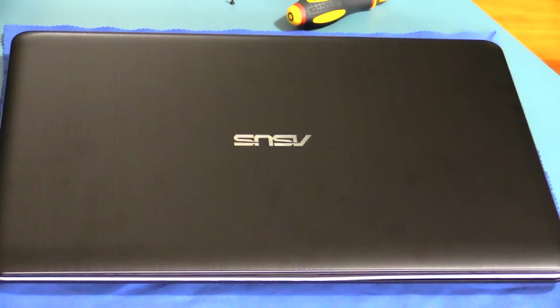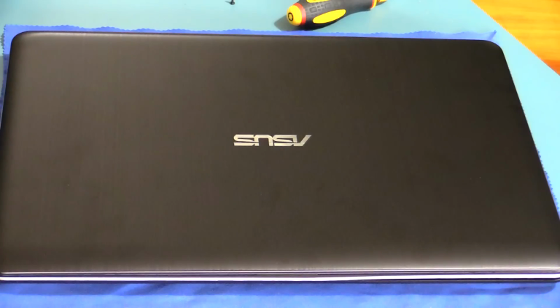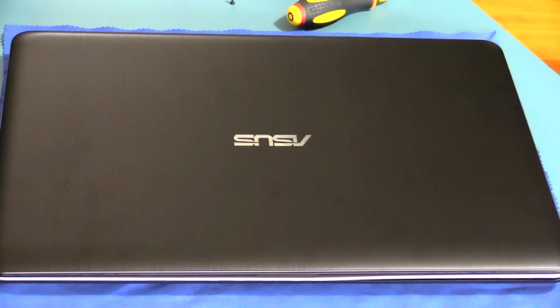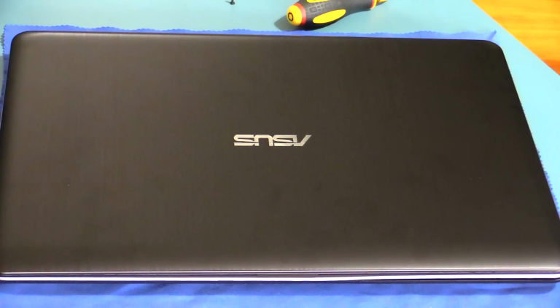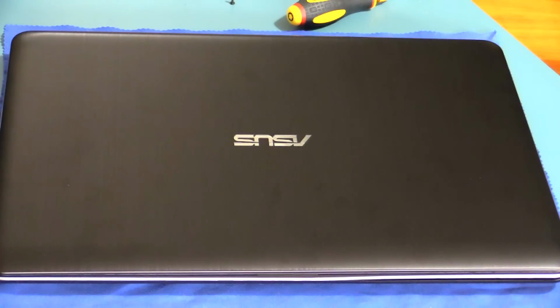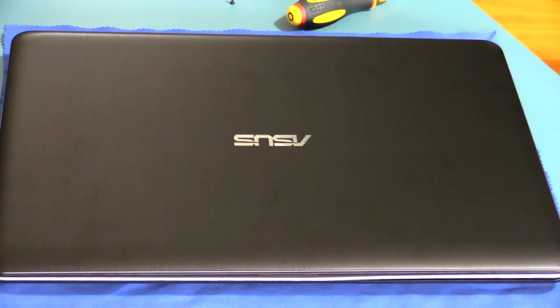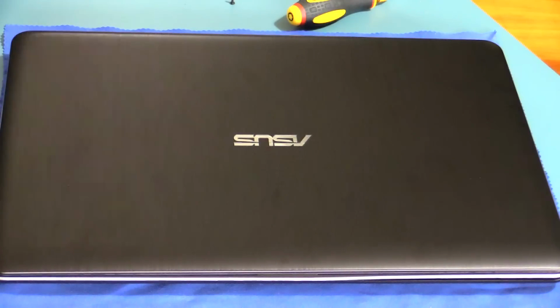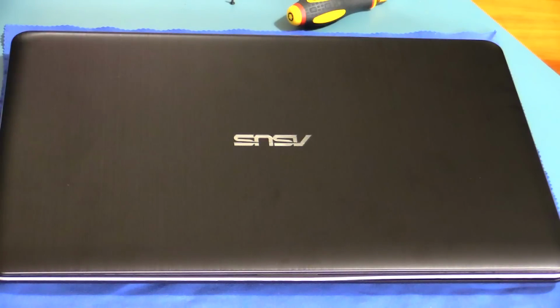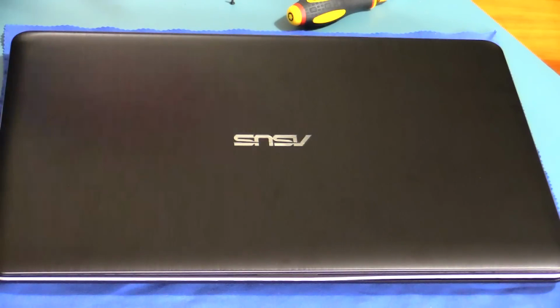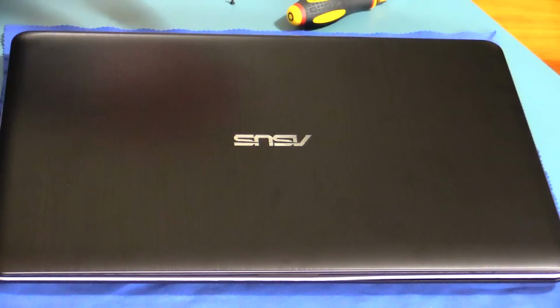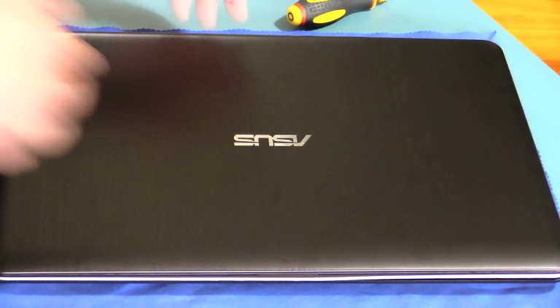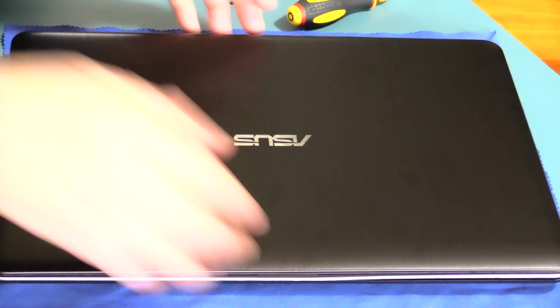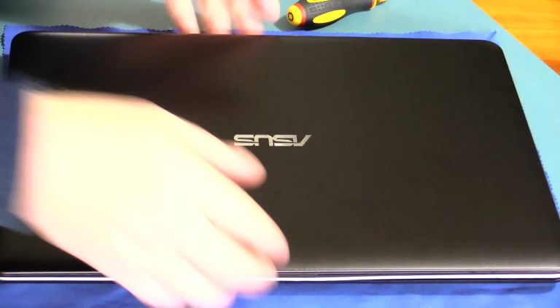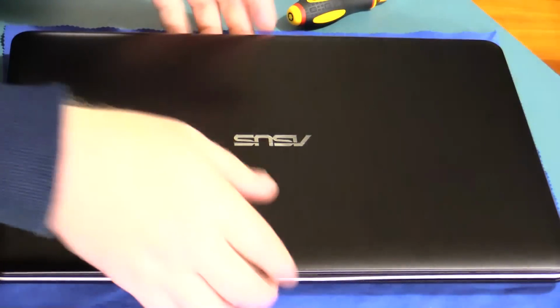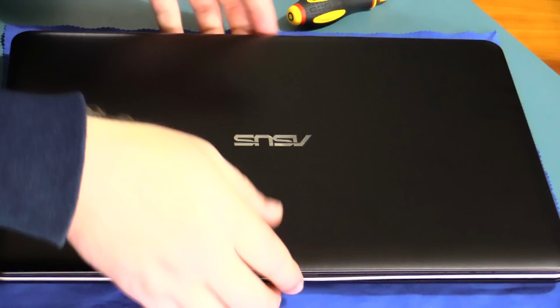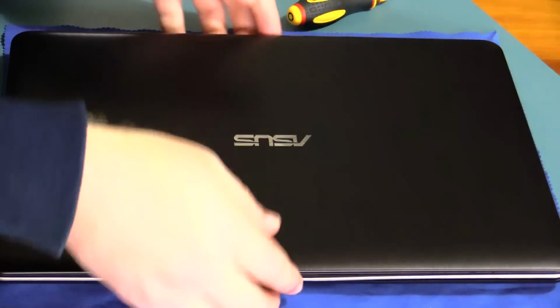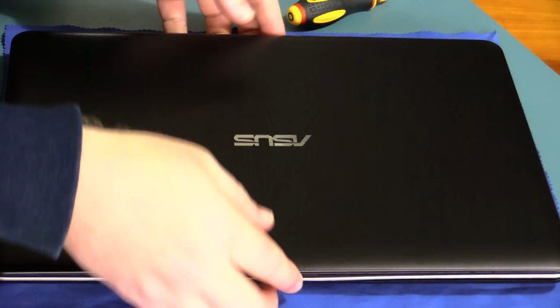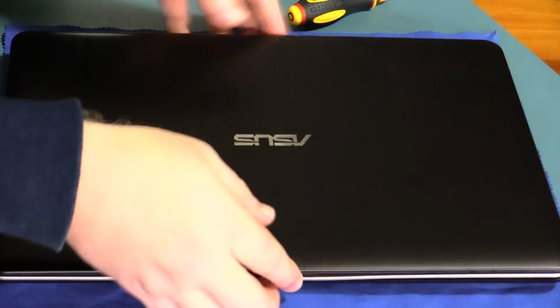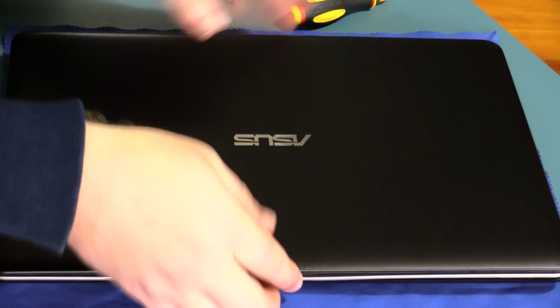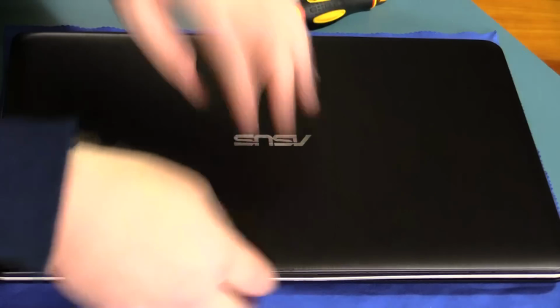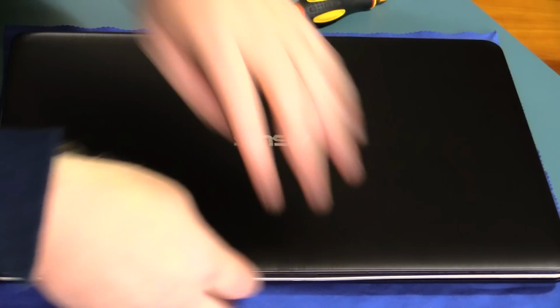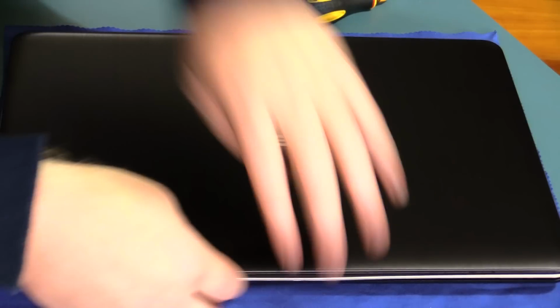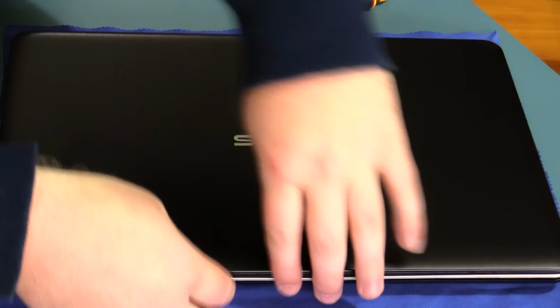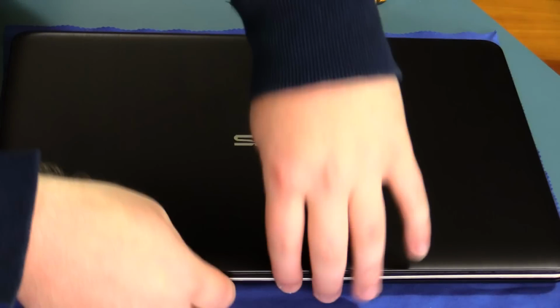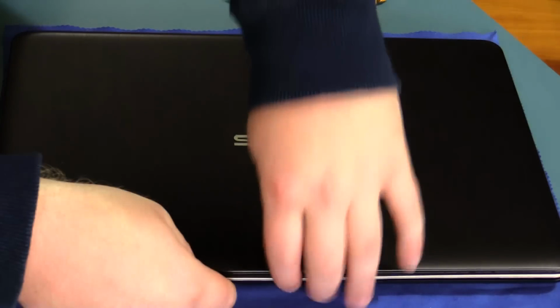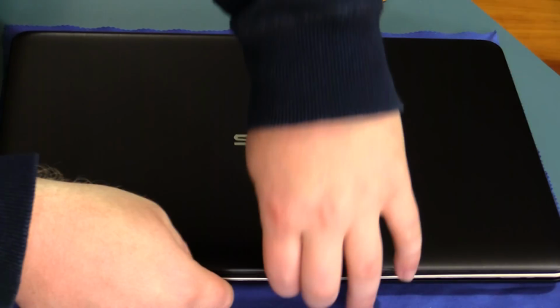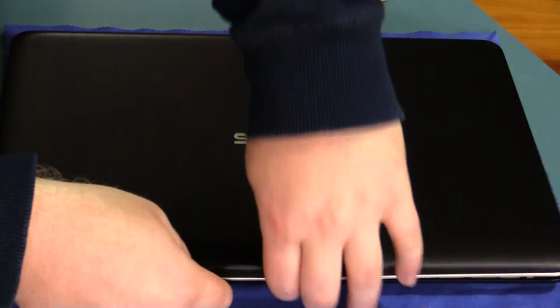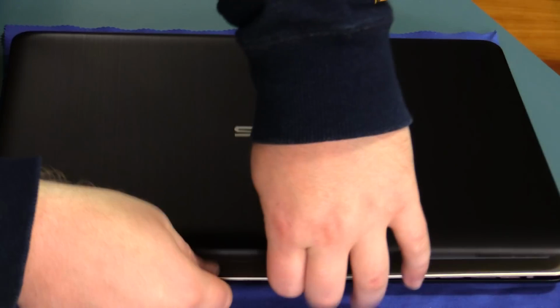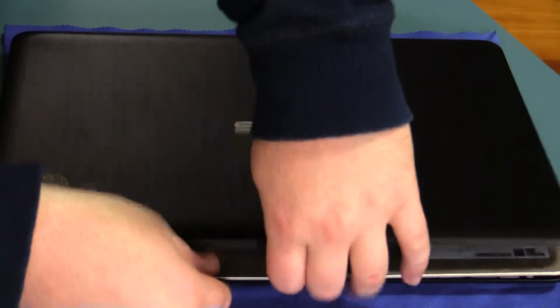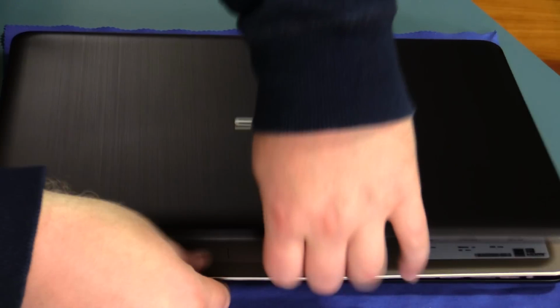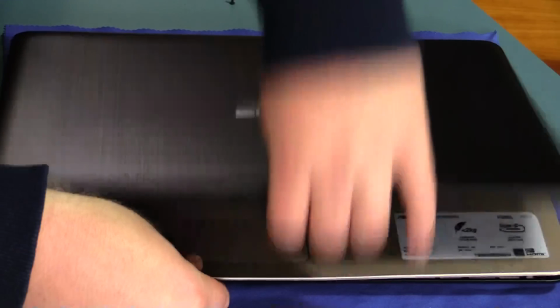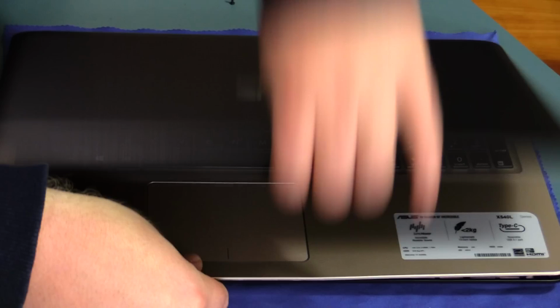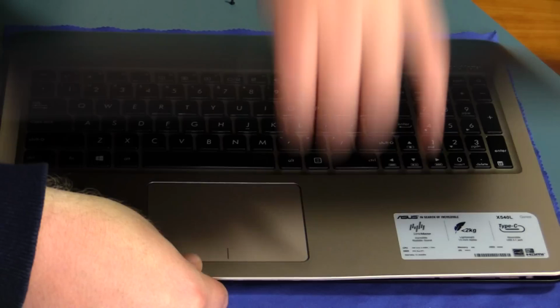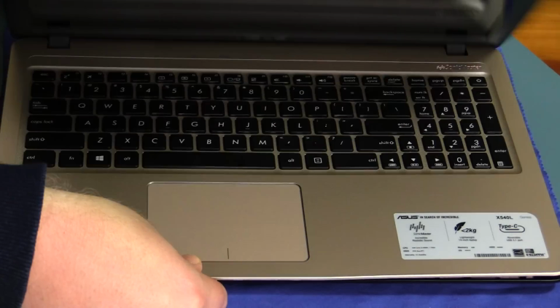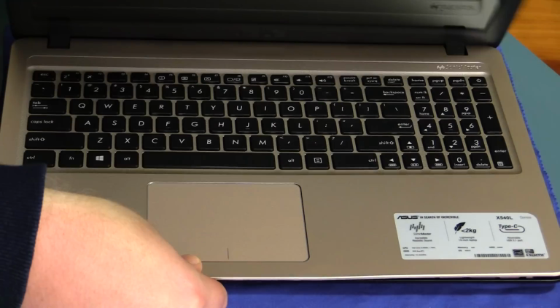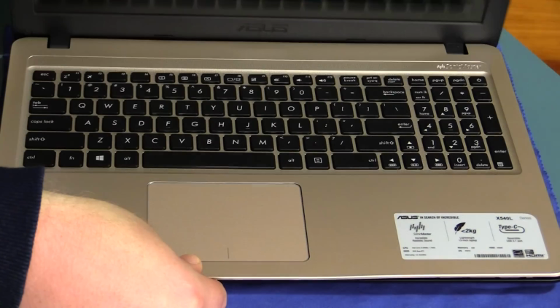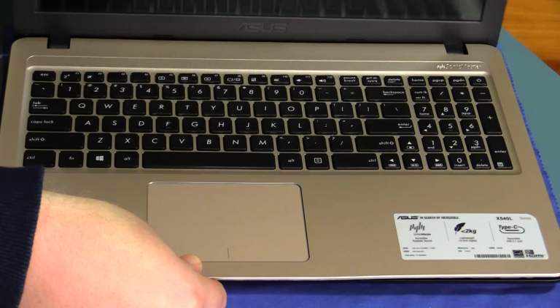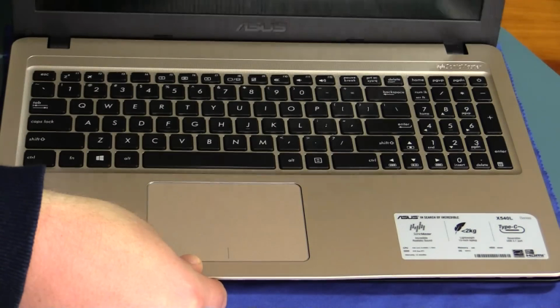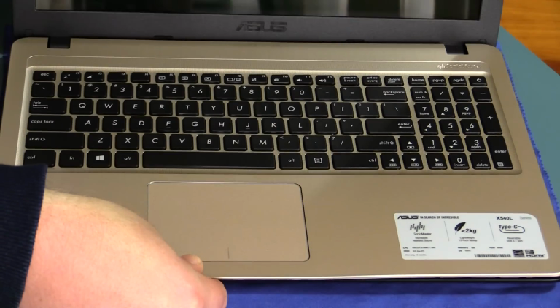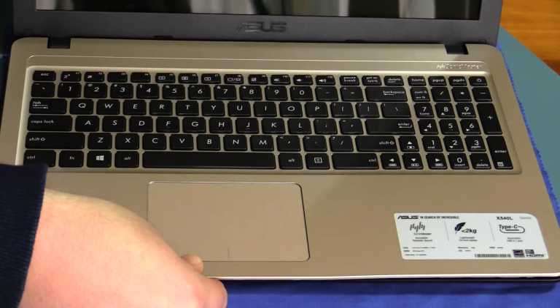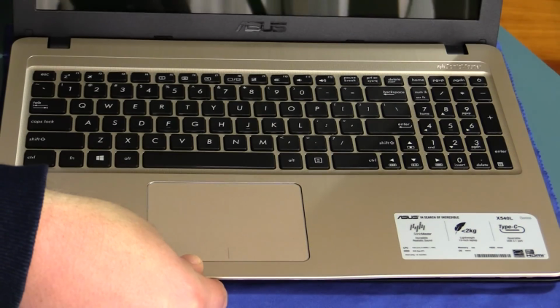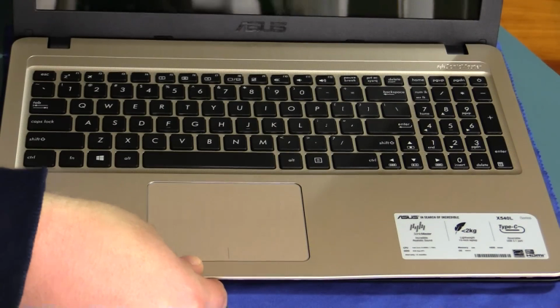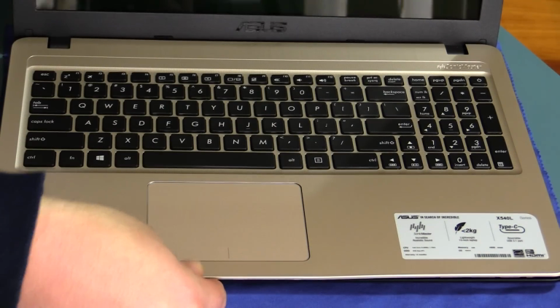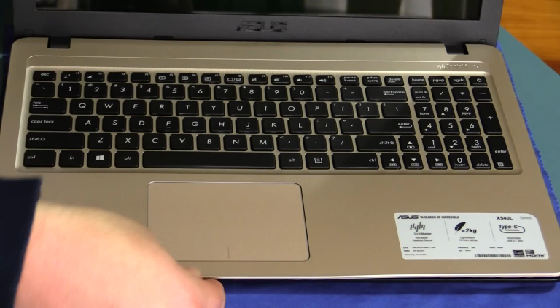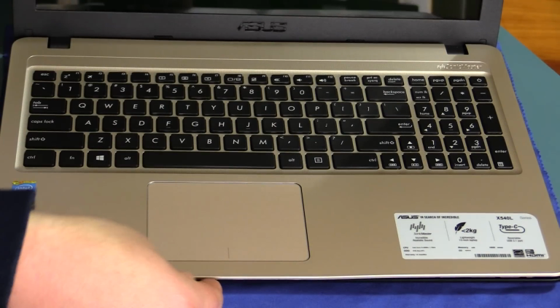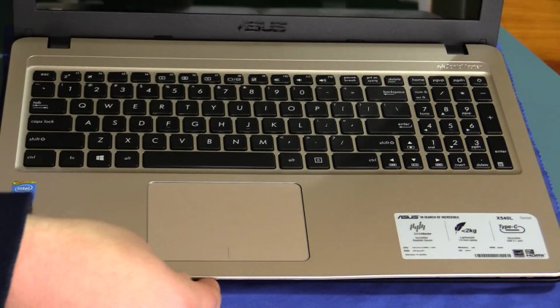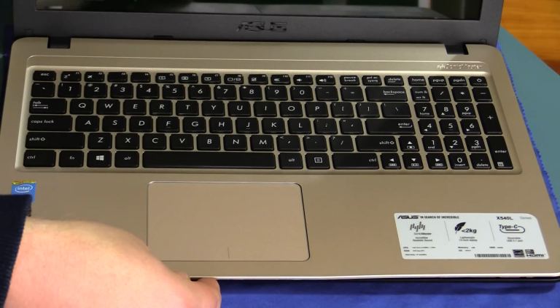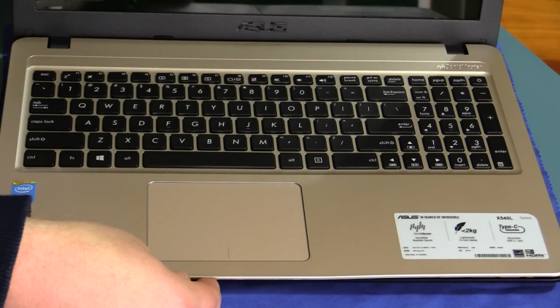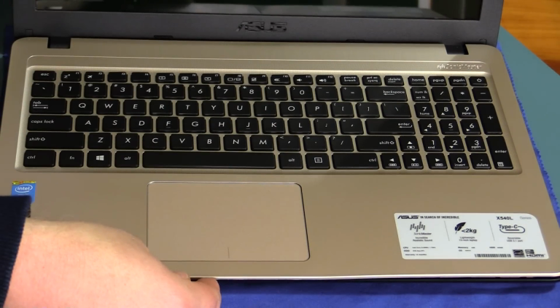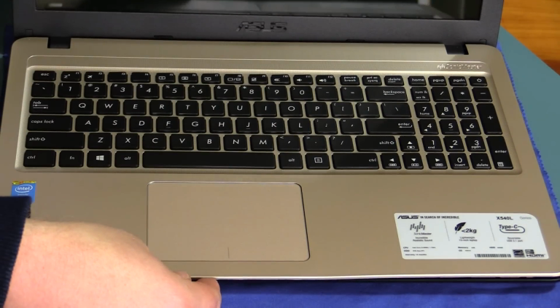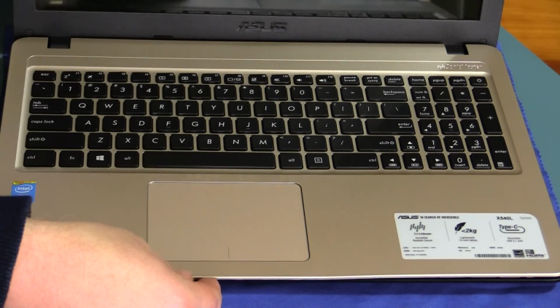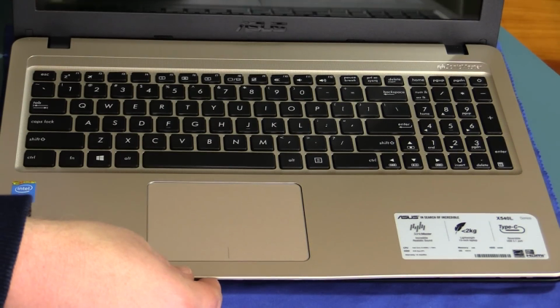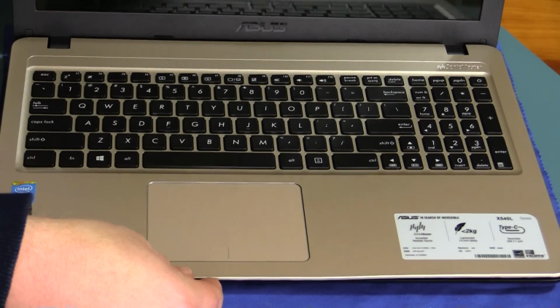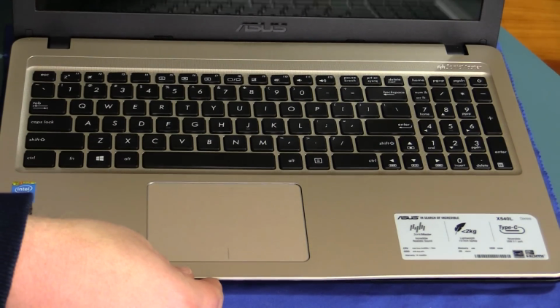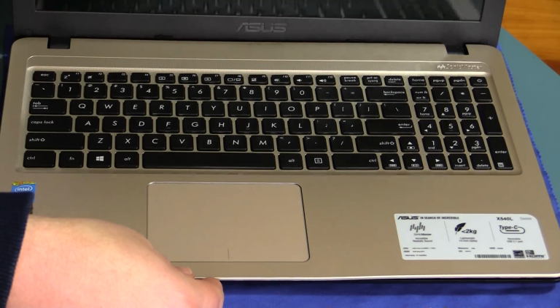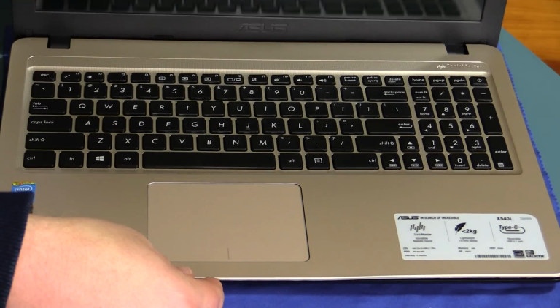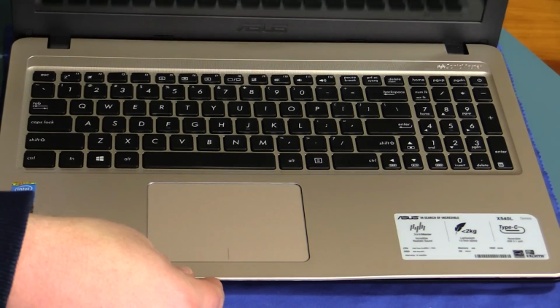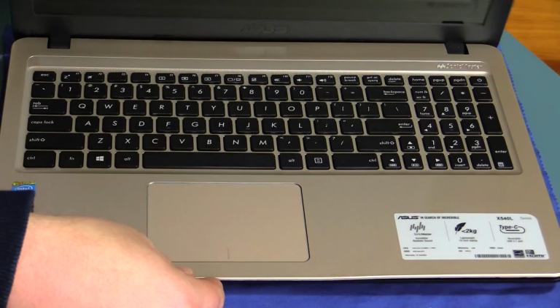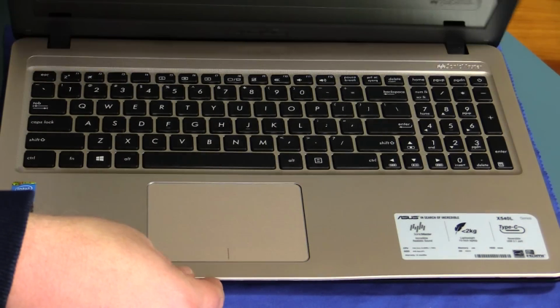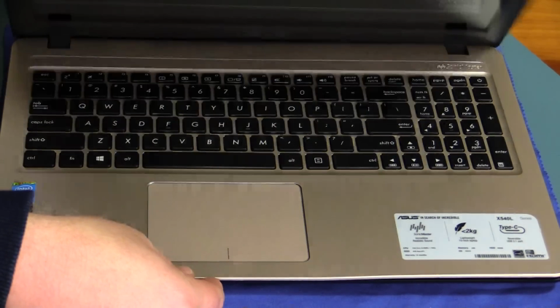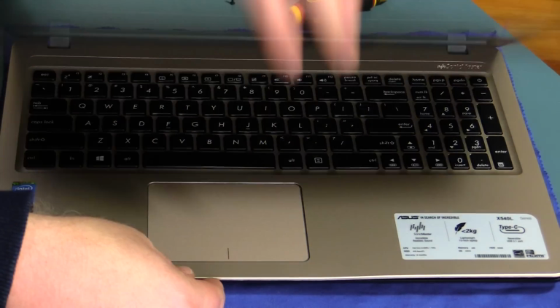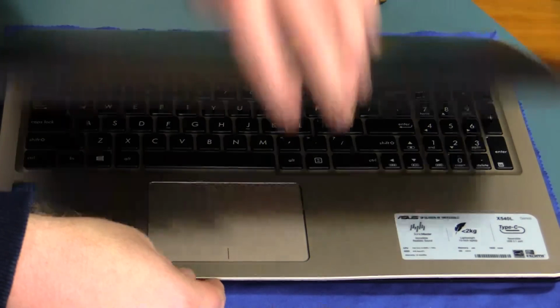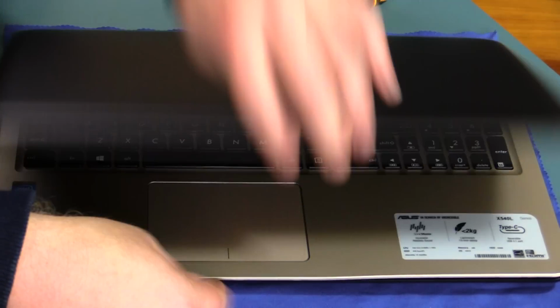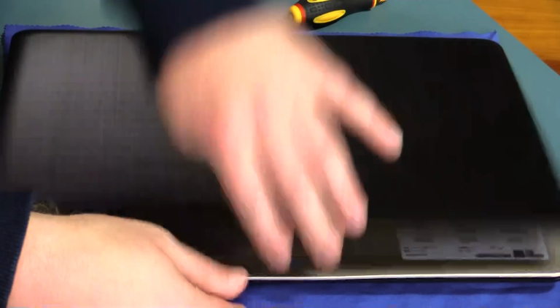Now if we flip it over, just to show you so you can see it's the same model as the one you're using at home.